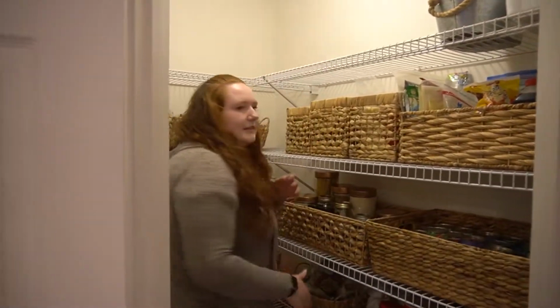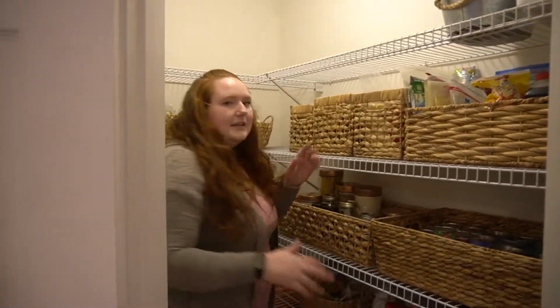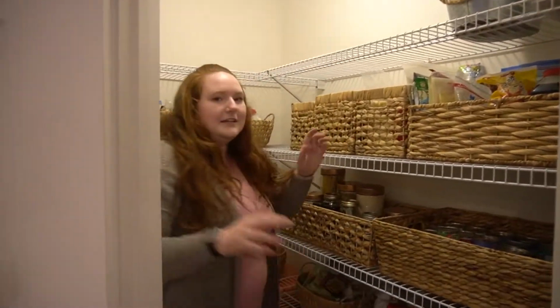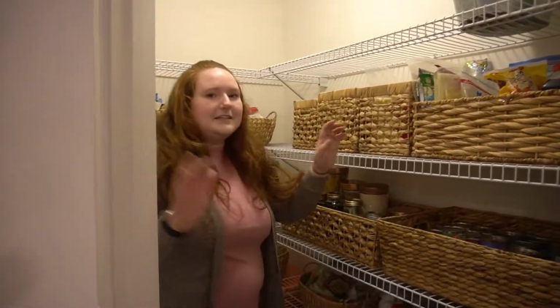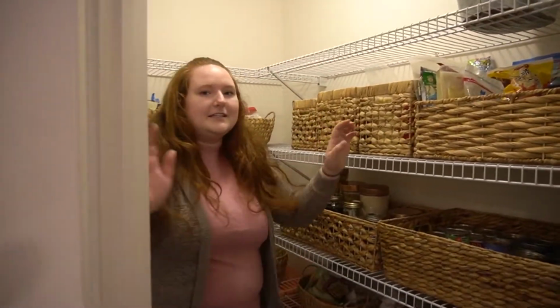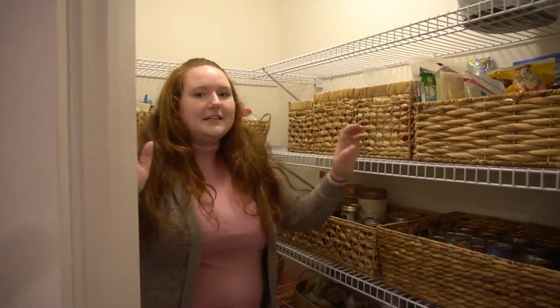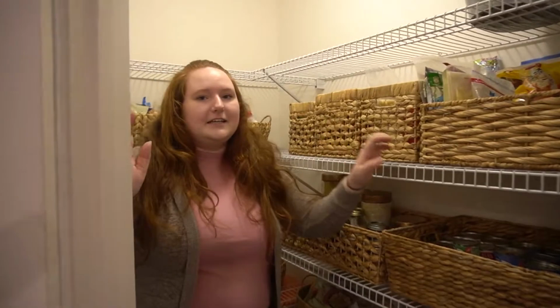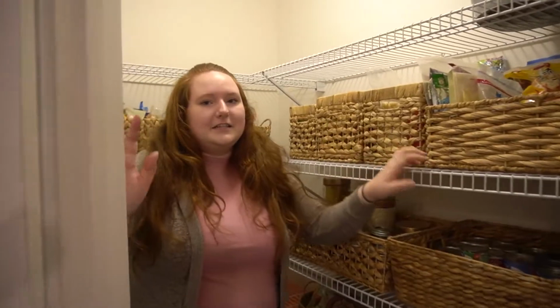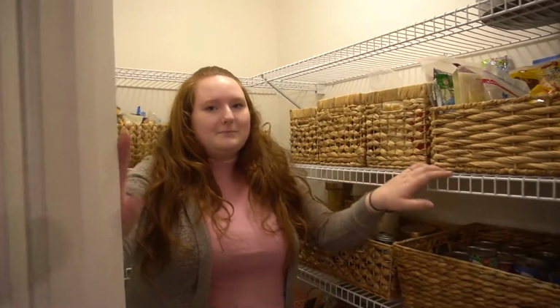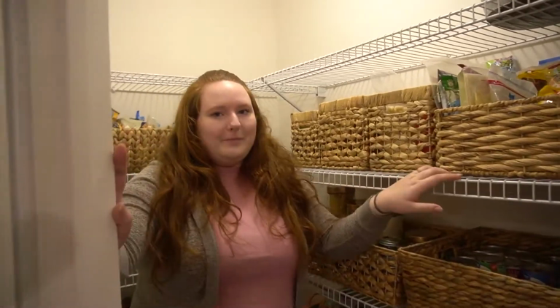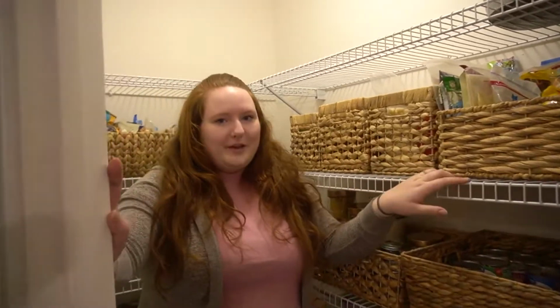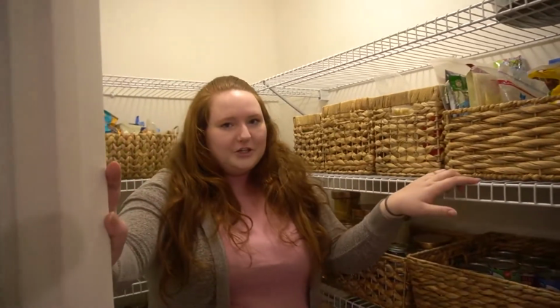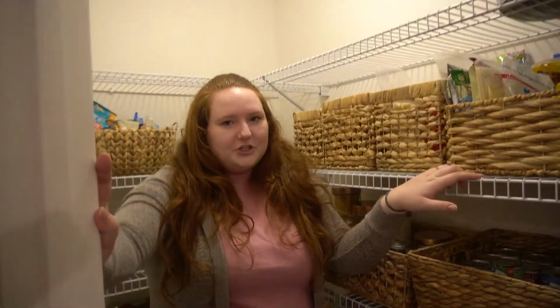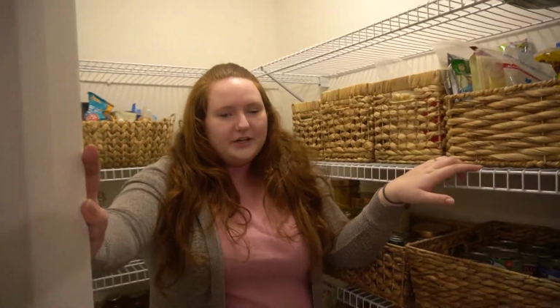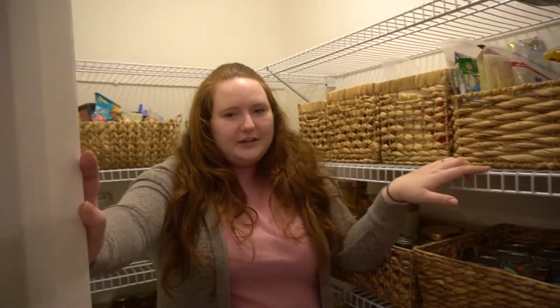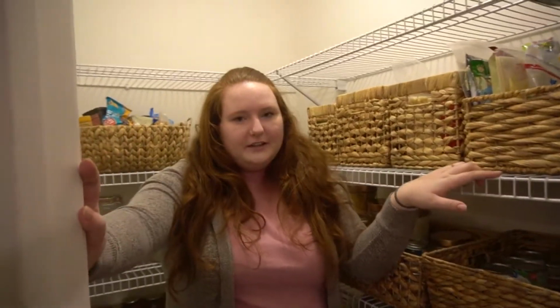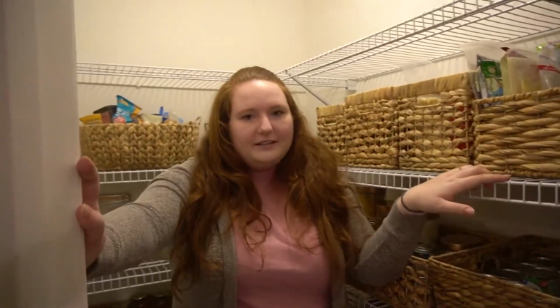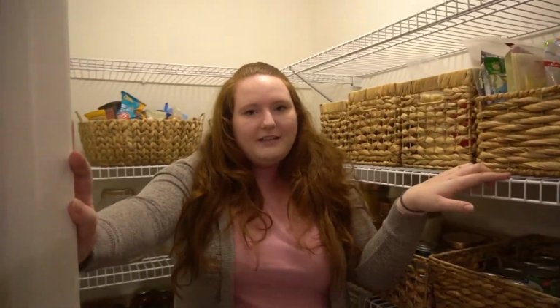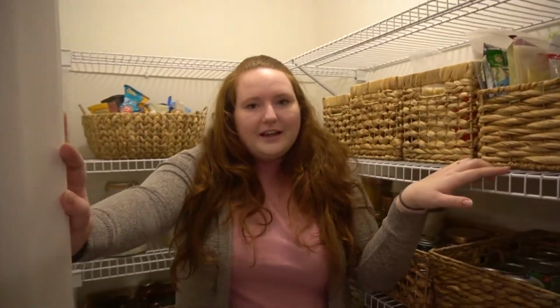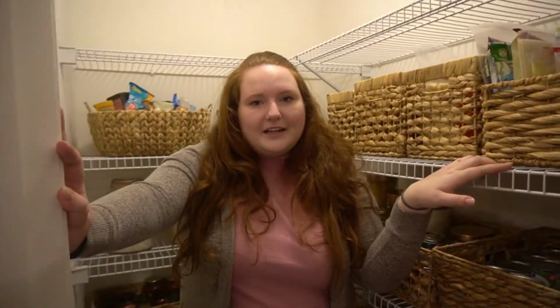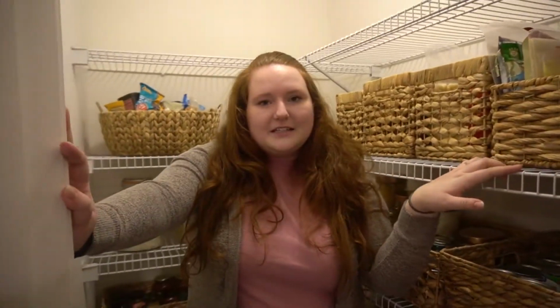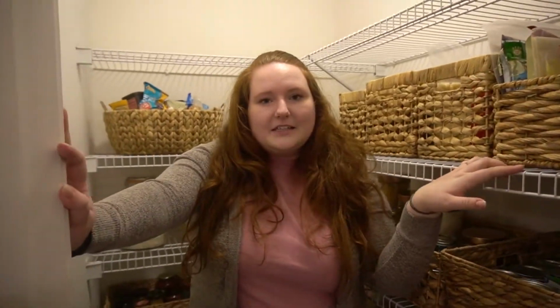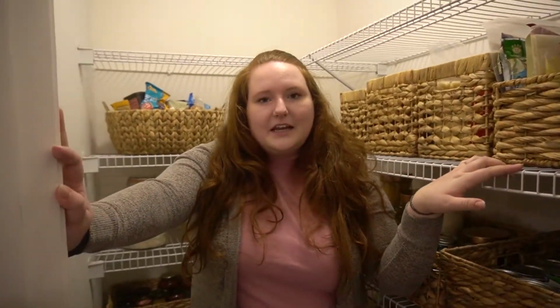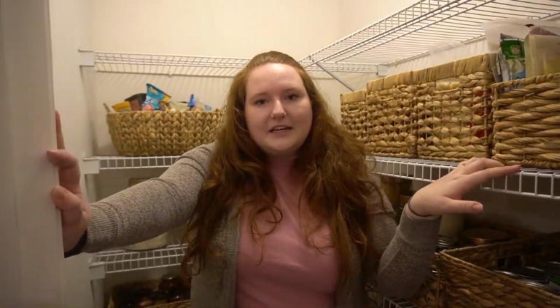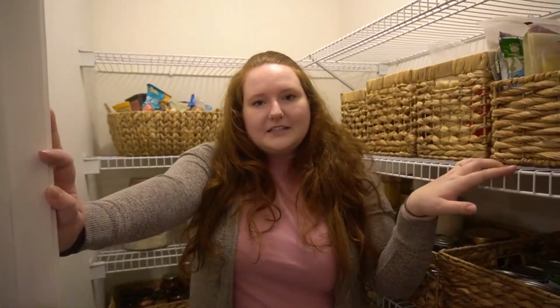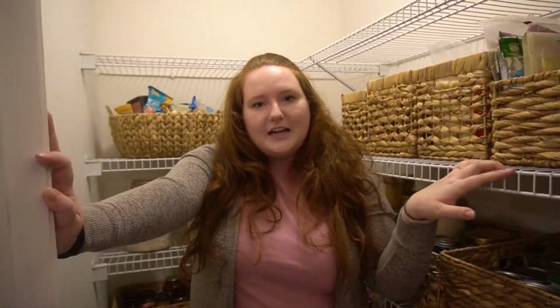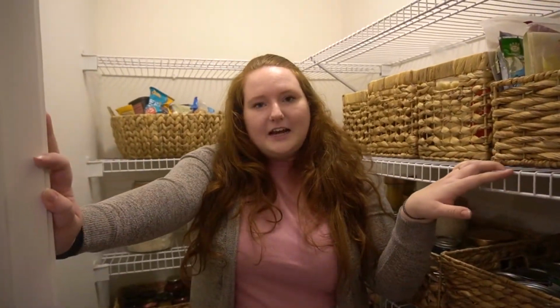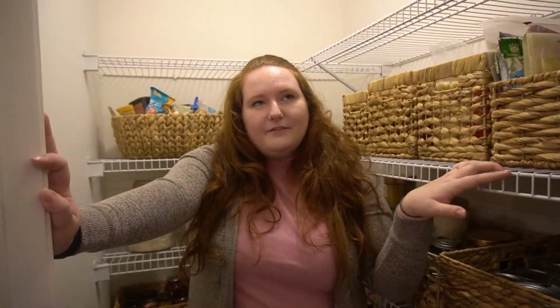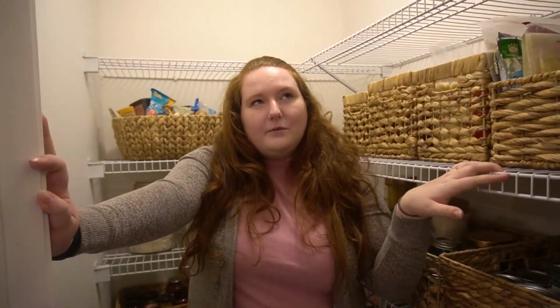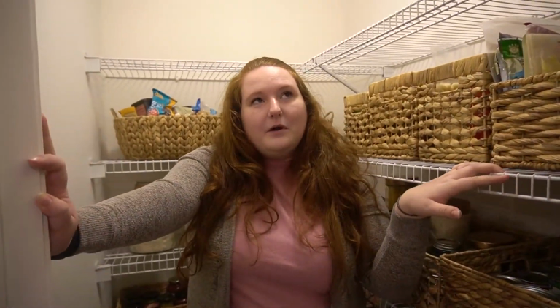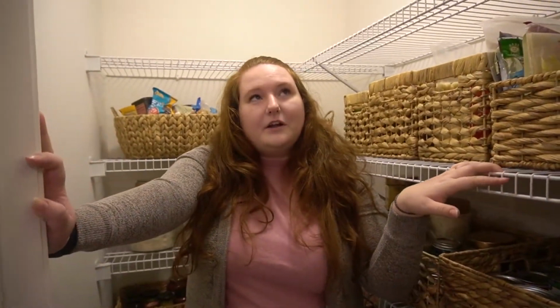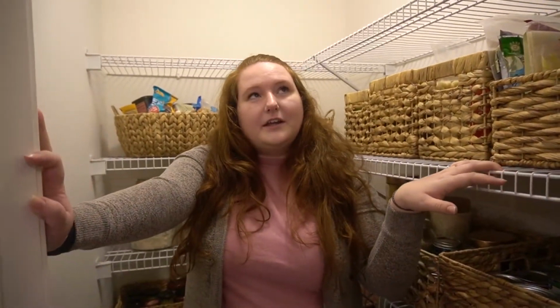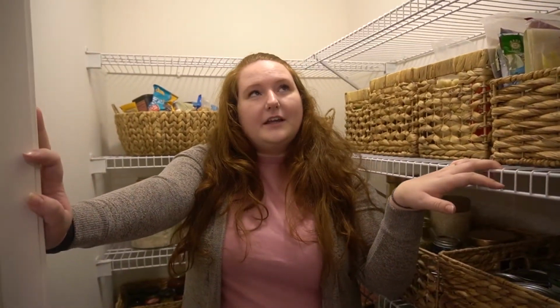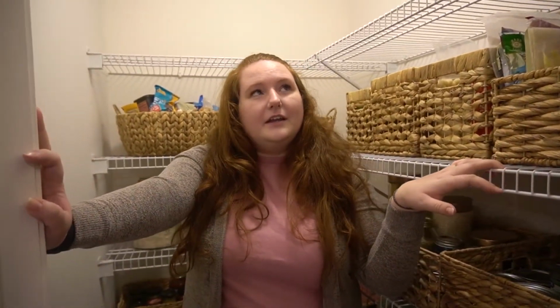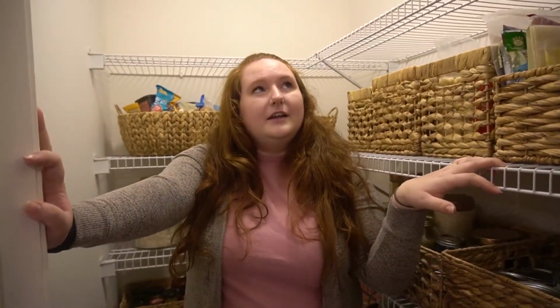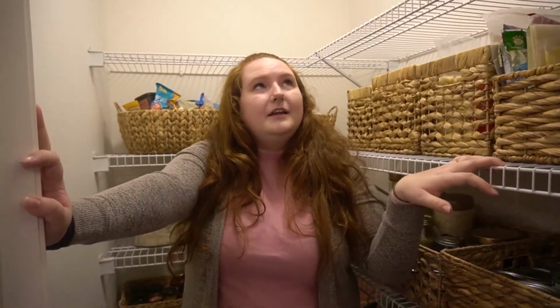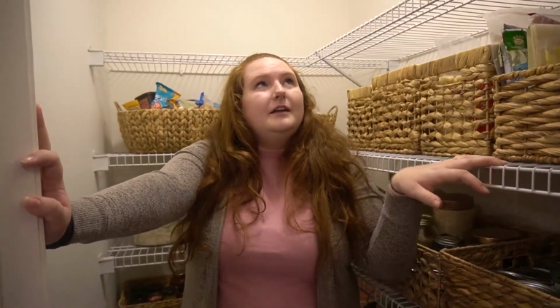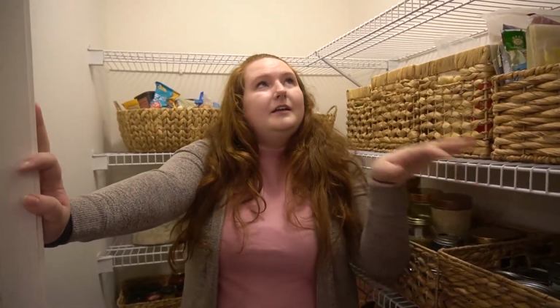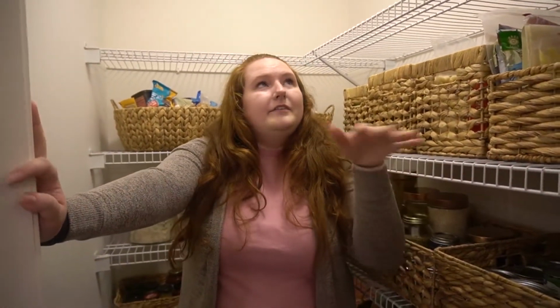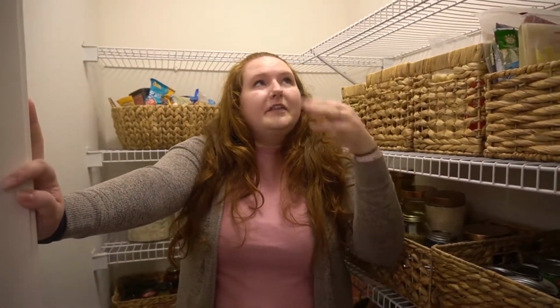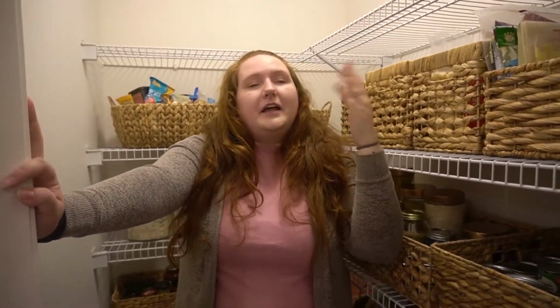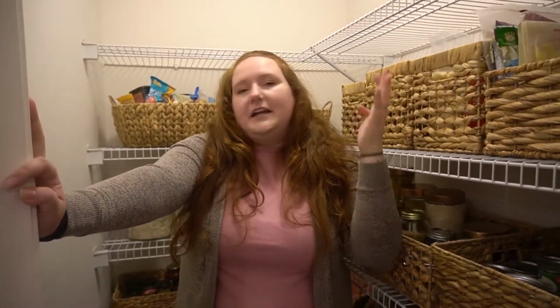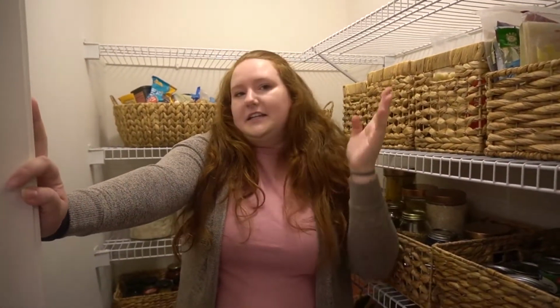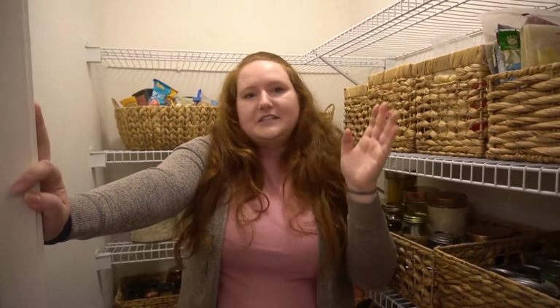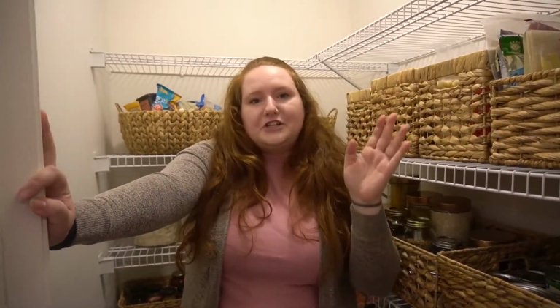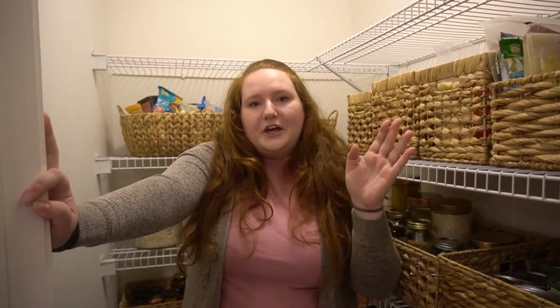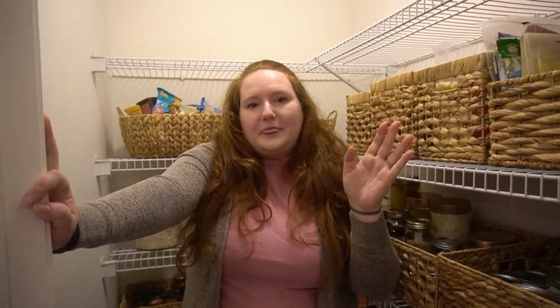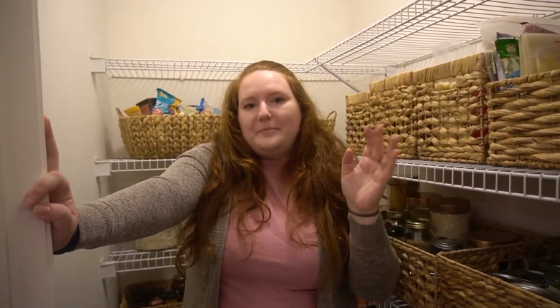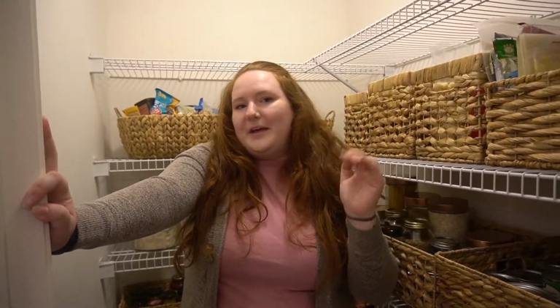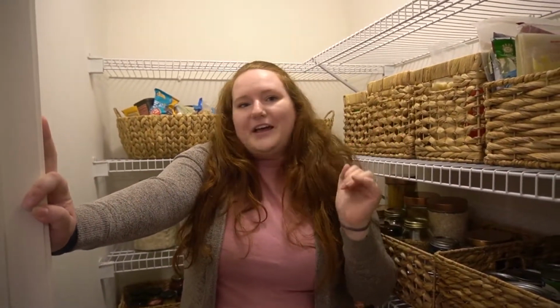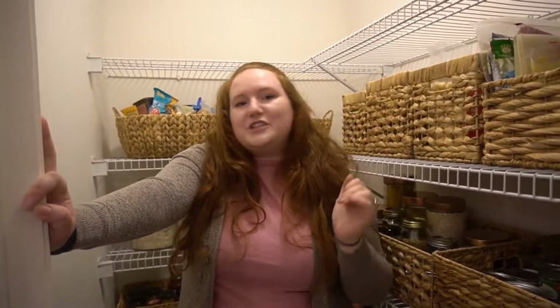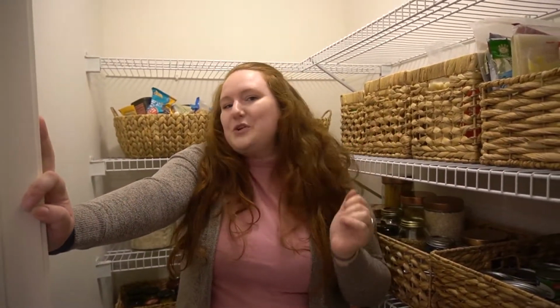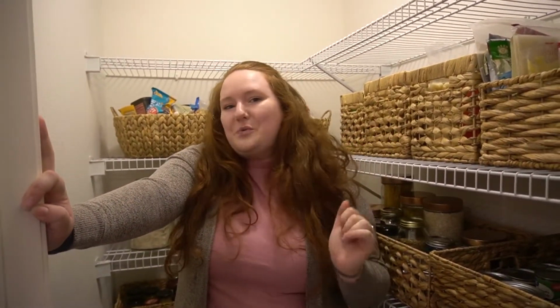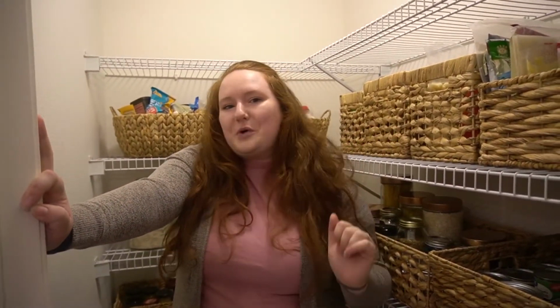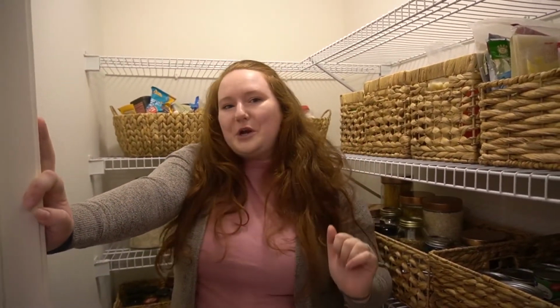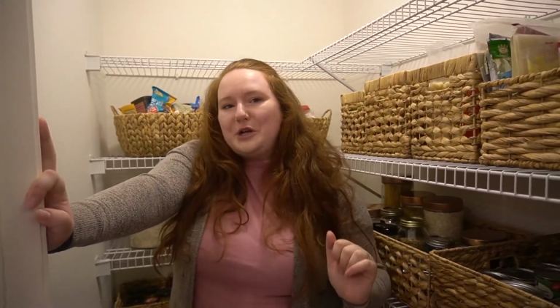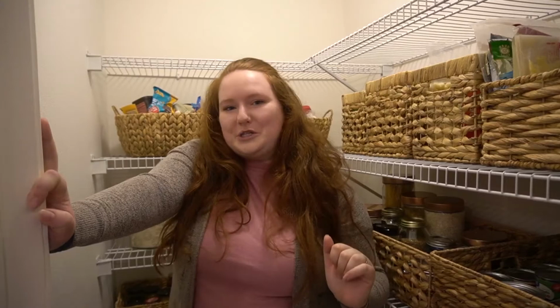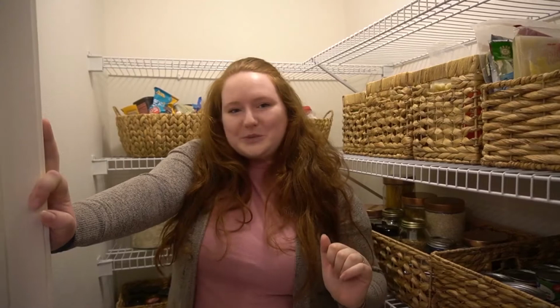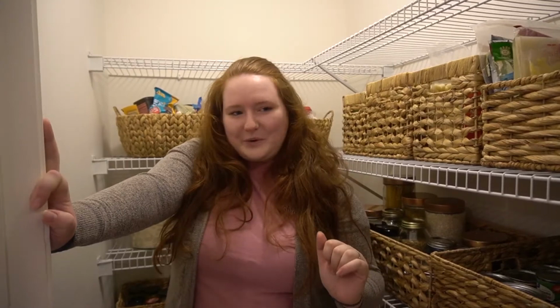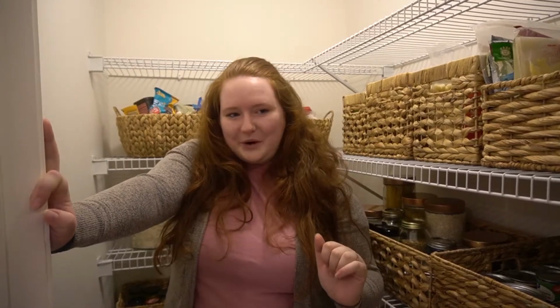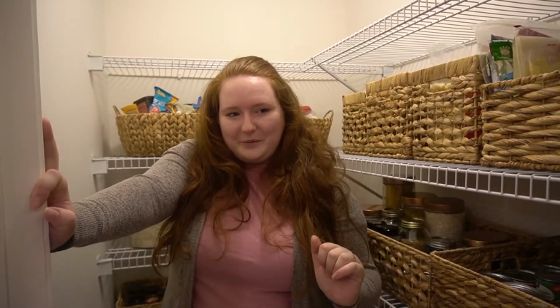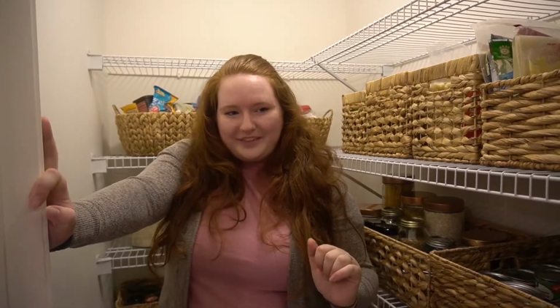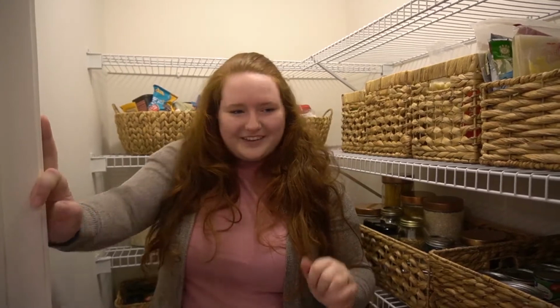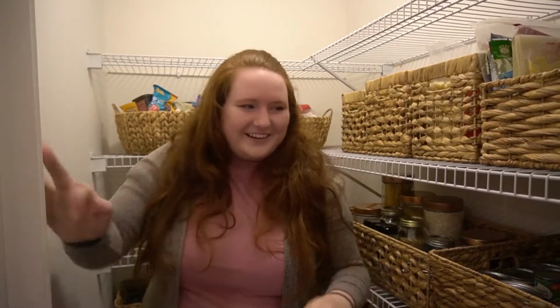So this is my pantry. It's kind of a walk-in. The lighting is not the best but we're going to just work with it.